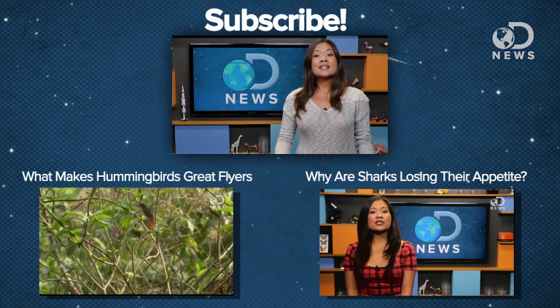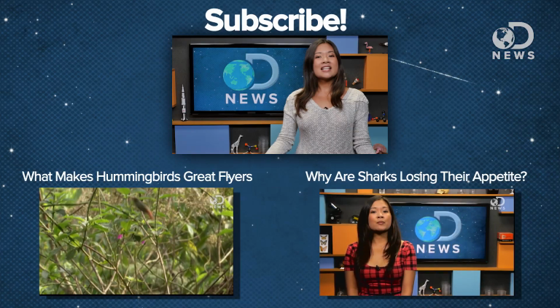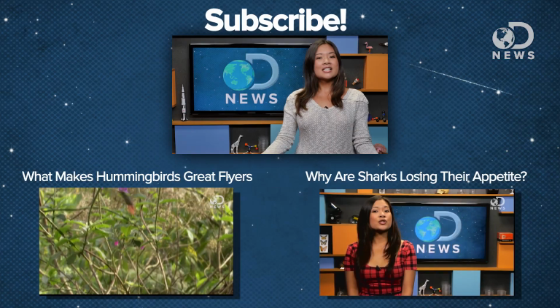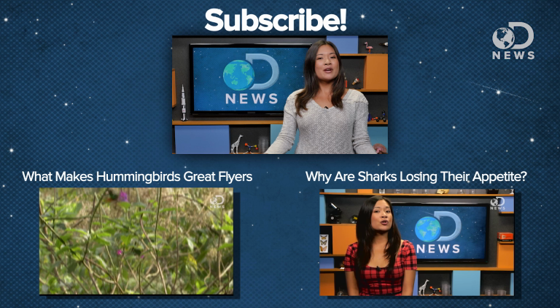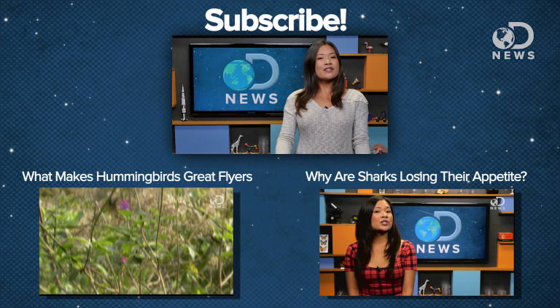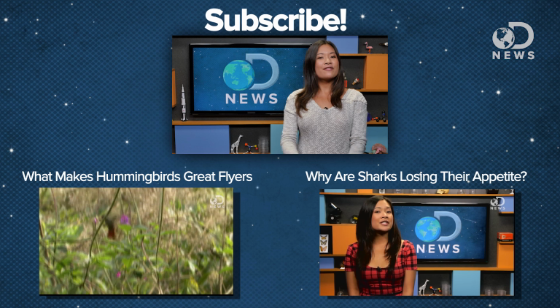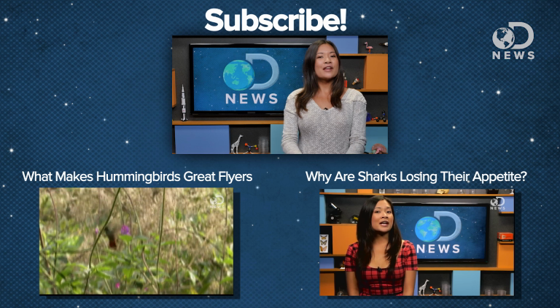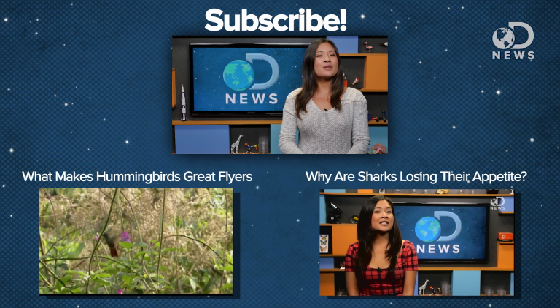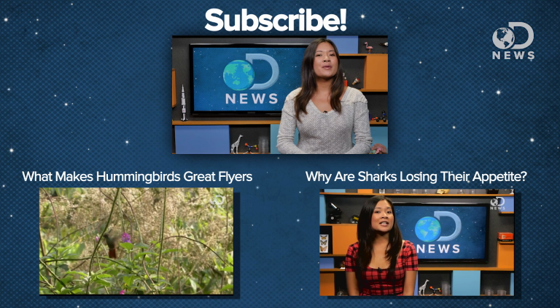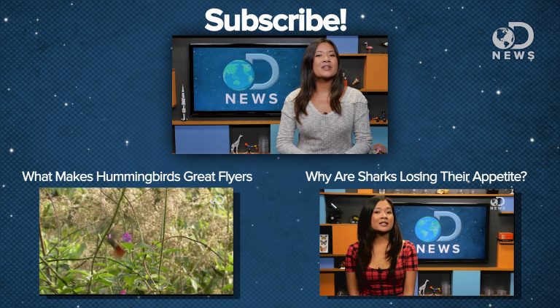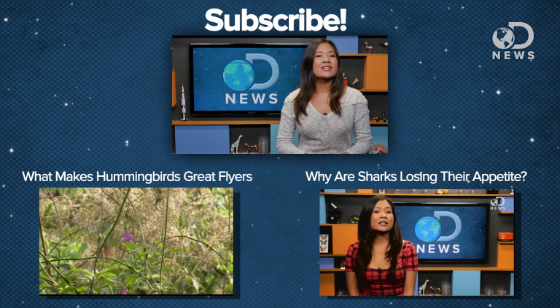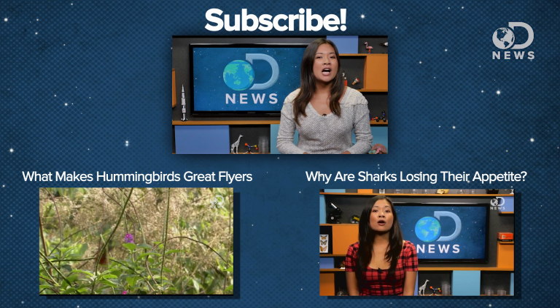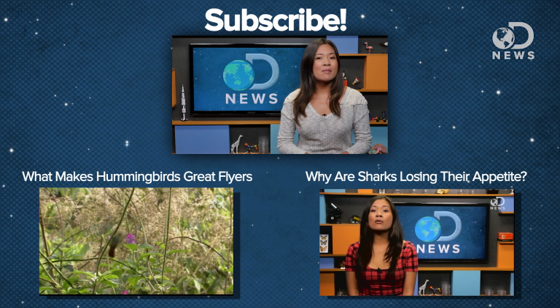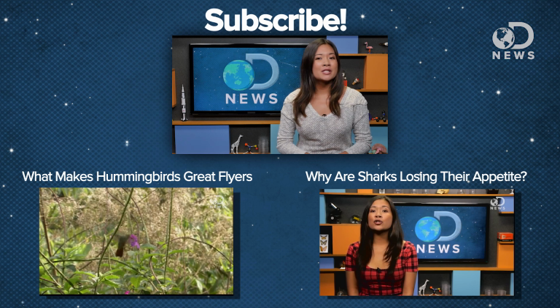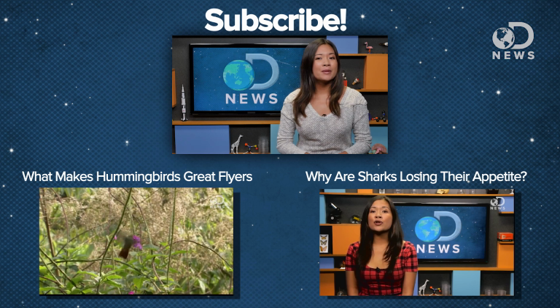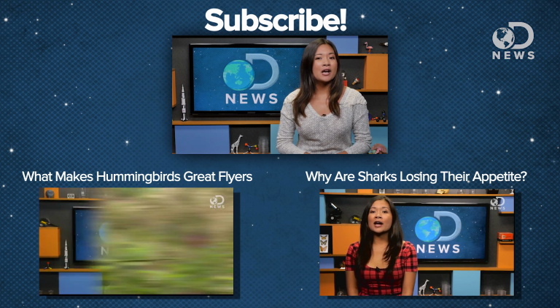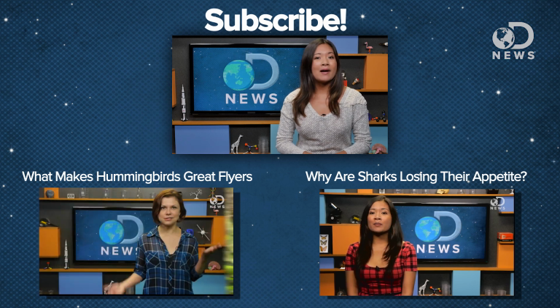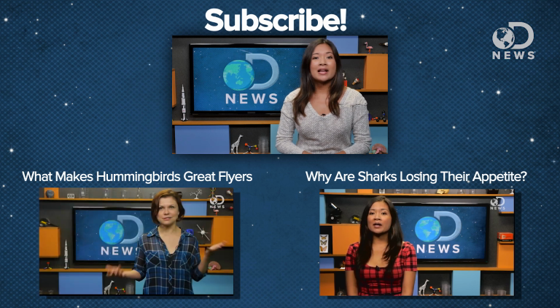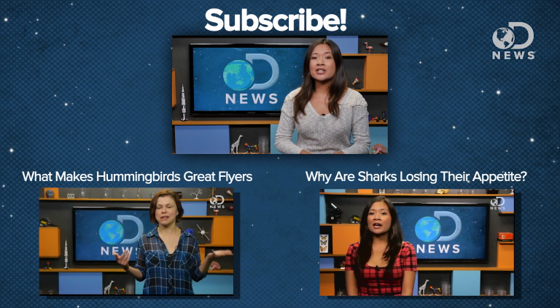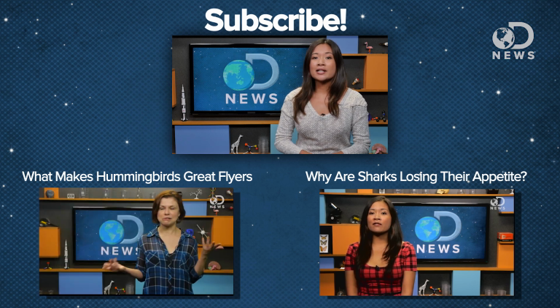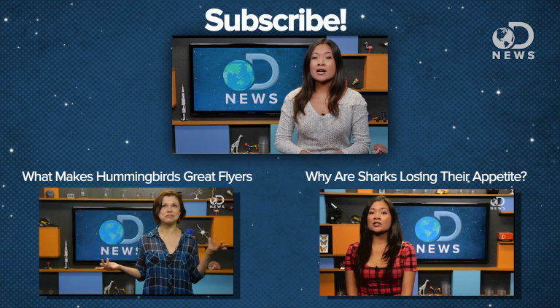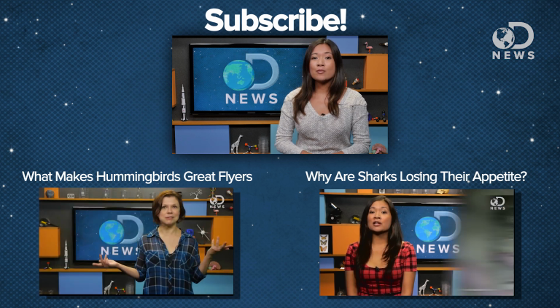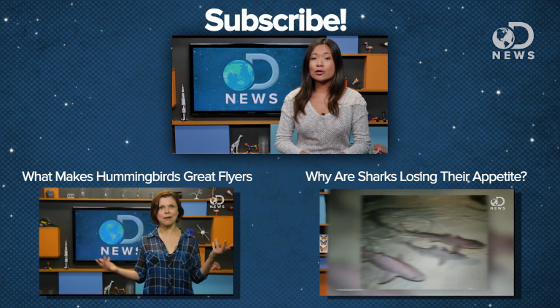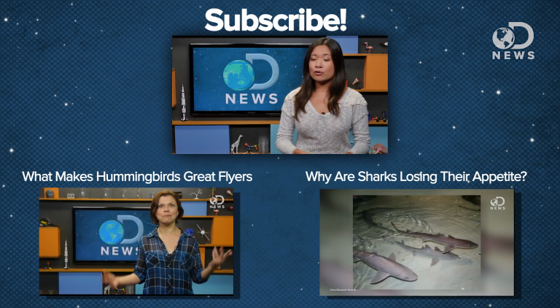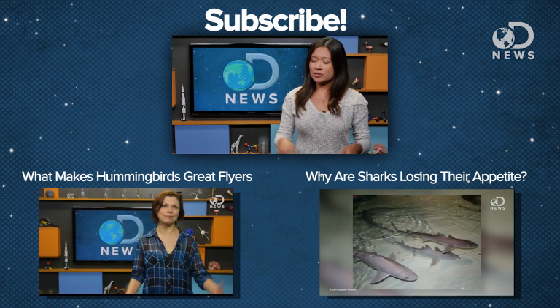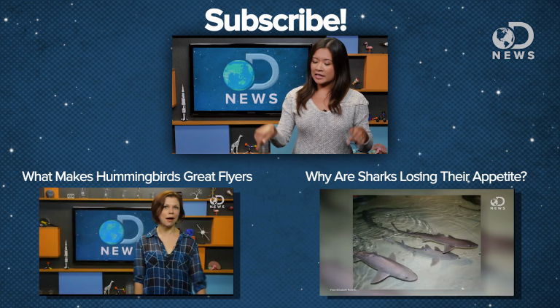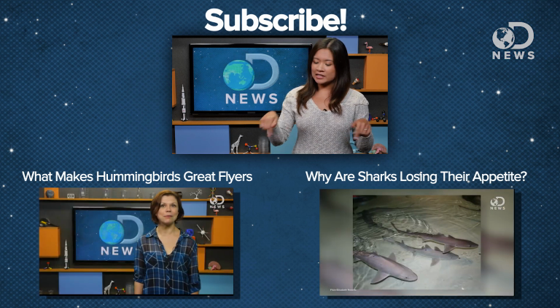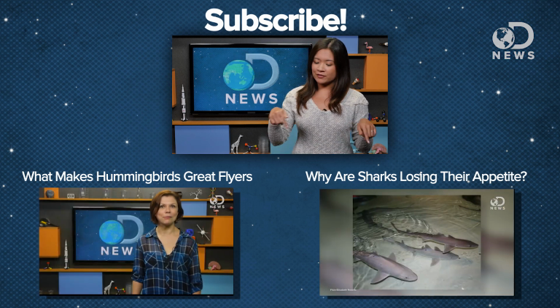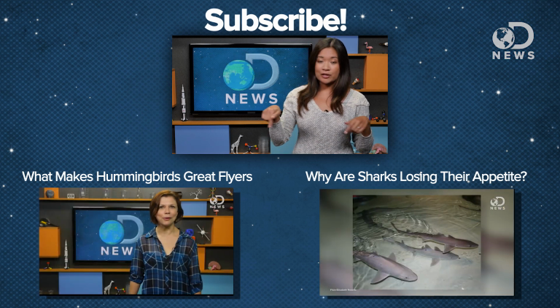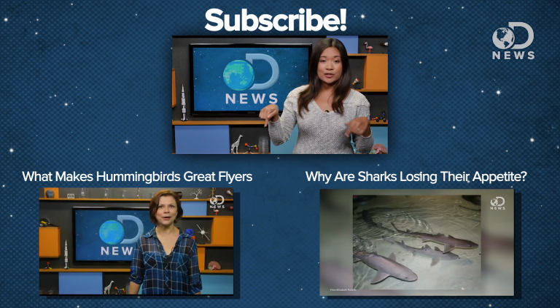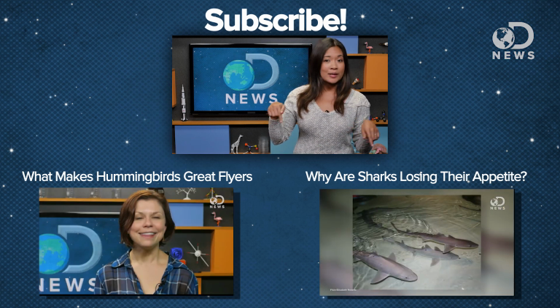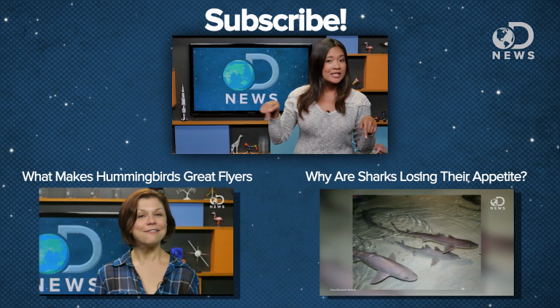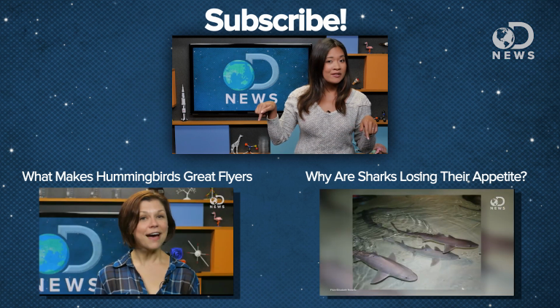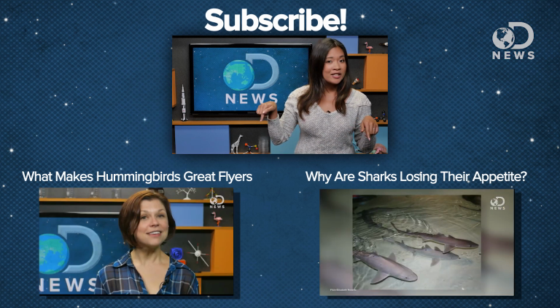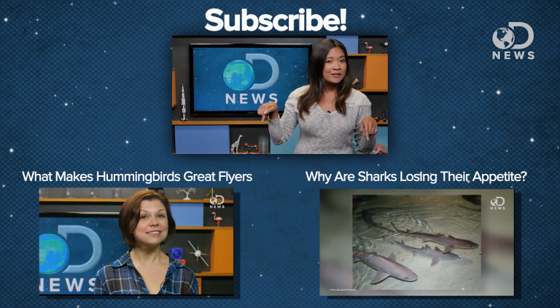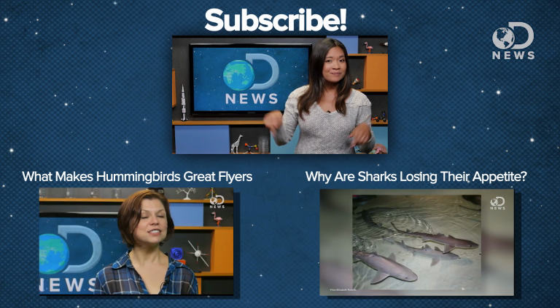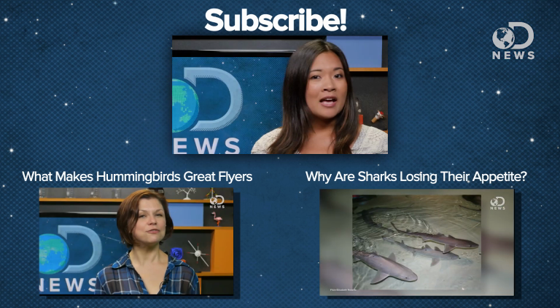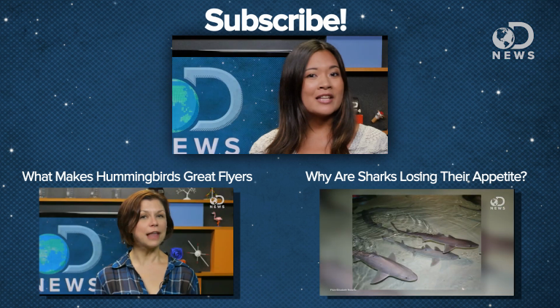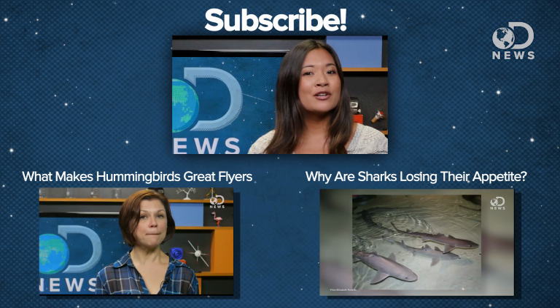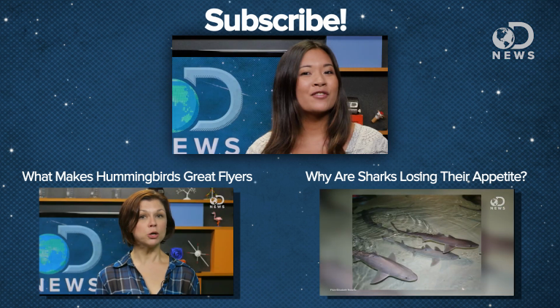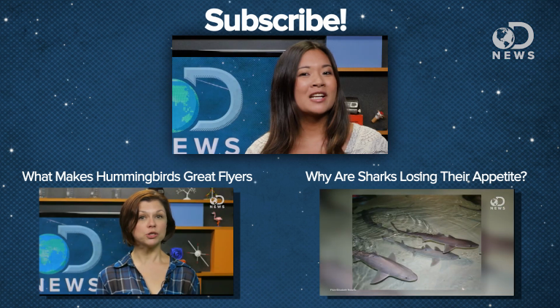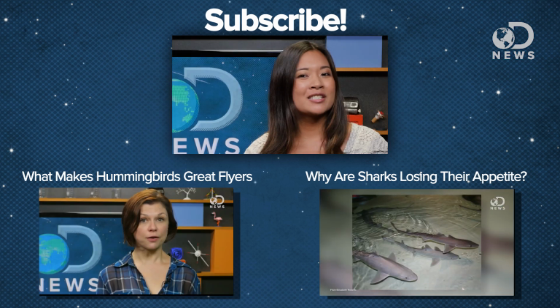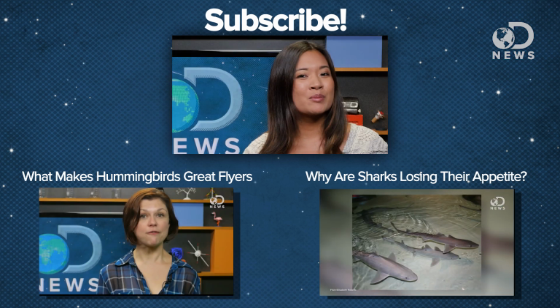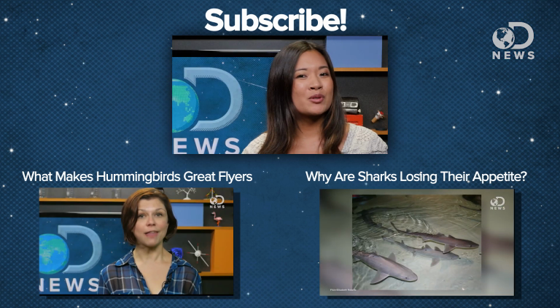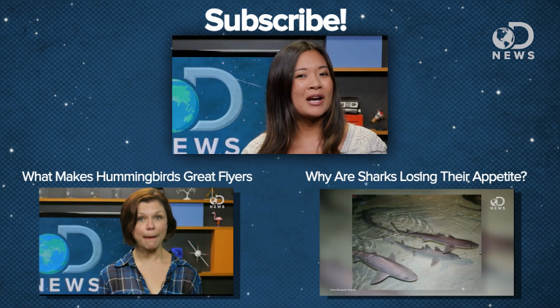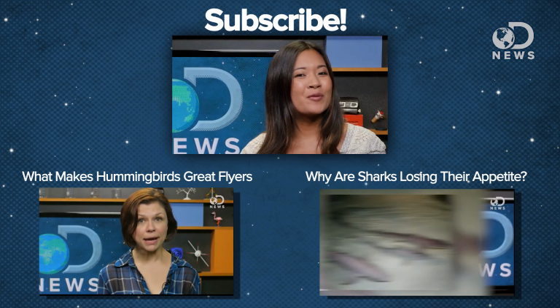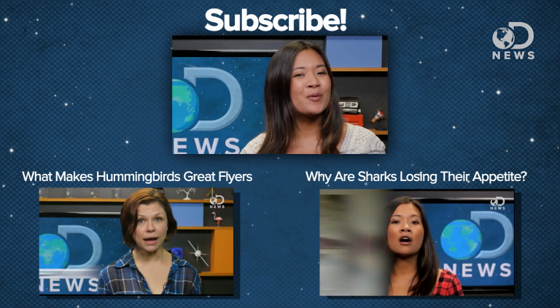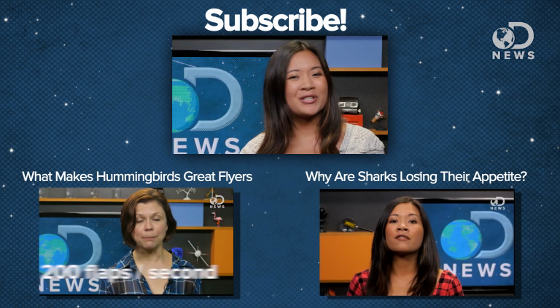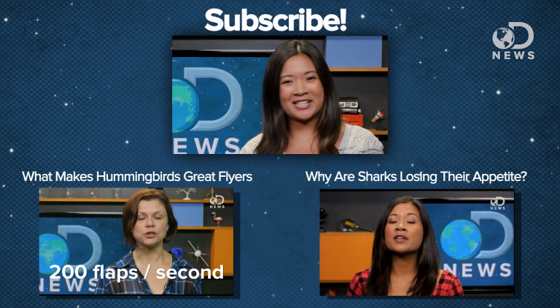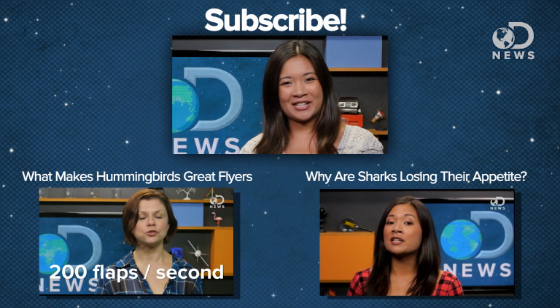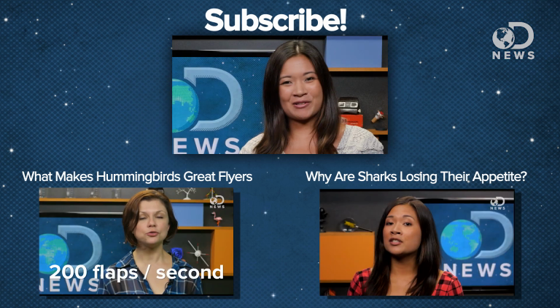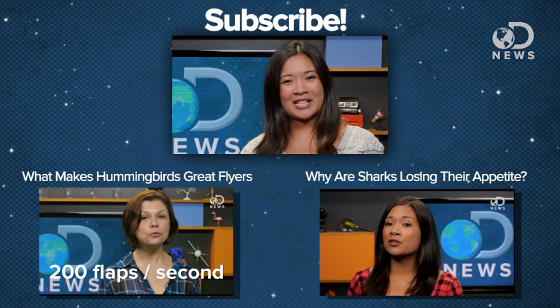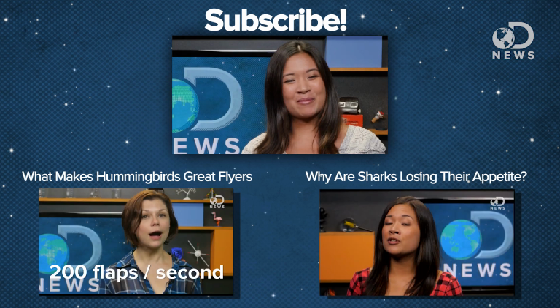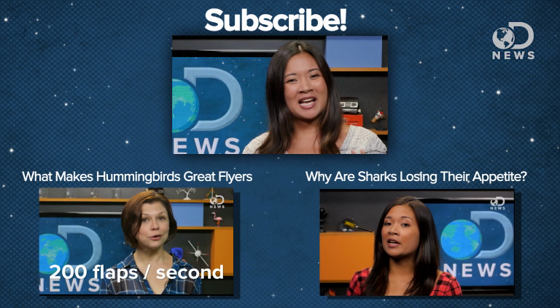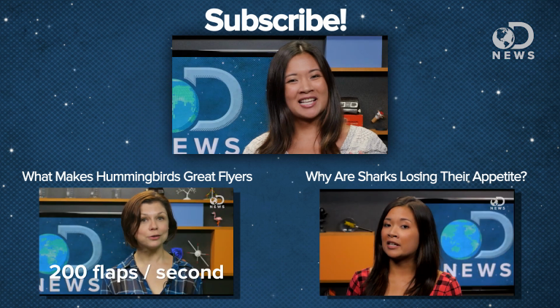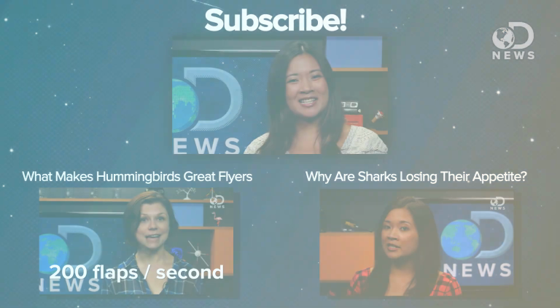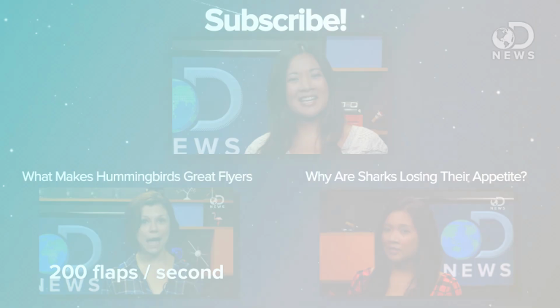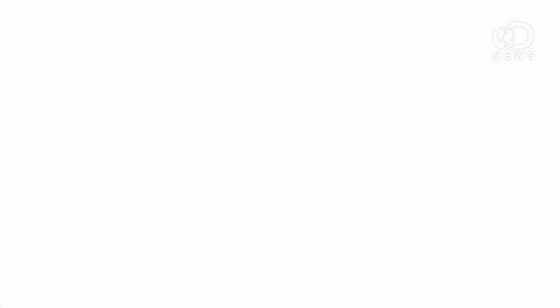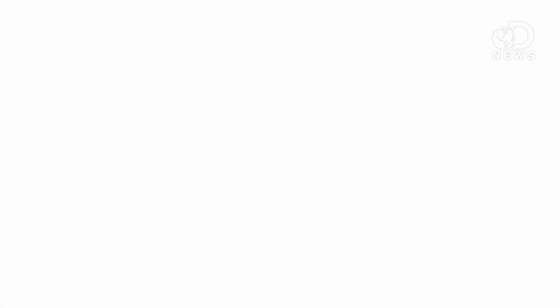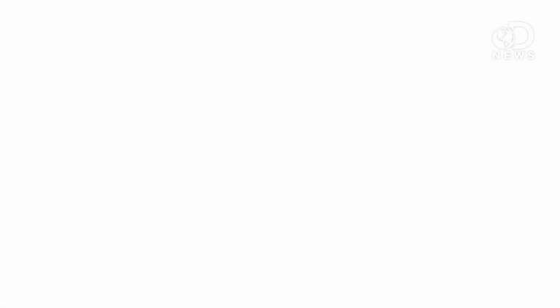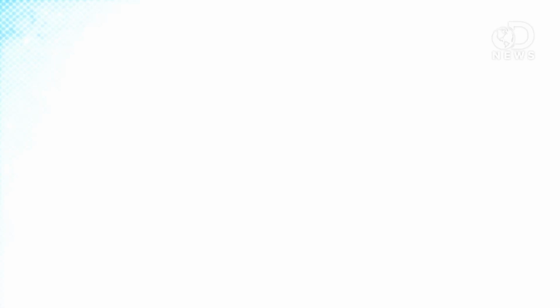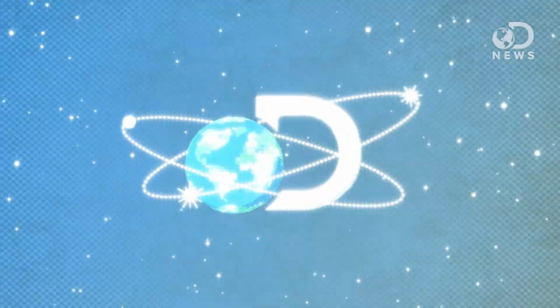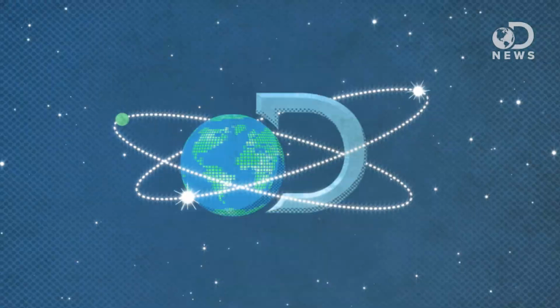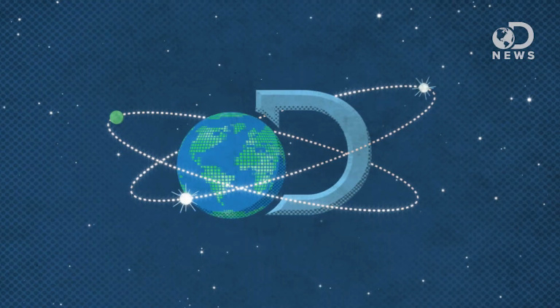Tell us about your favorite bird in the comments below and check out more cool science videos right down here. And don't forget to subscribe for more DNews. I'm Chastity, and I'll see you next time.